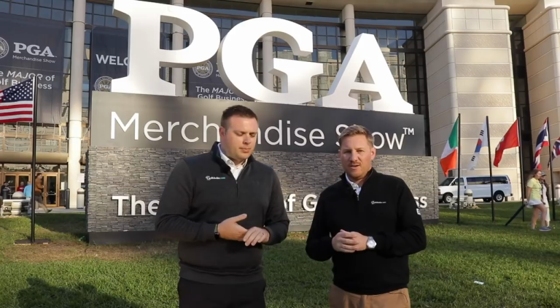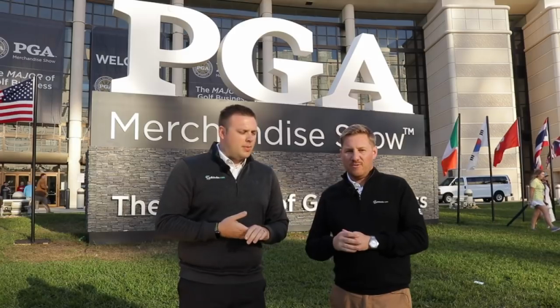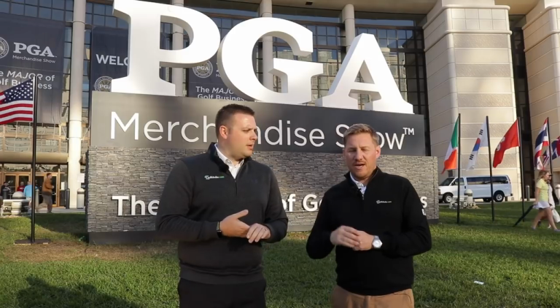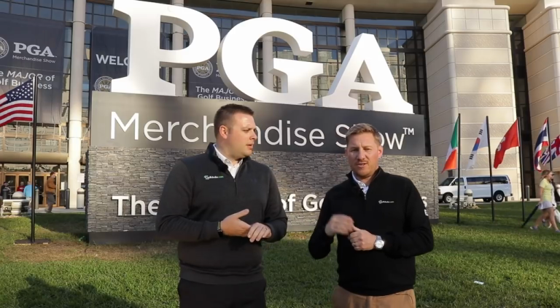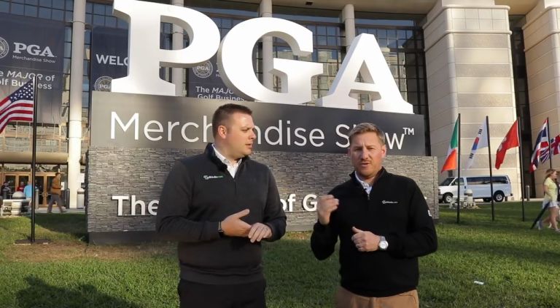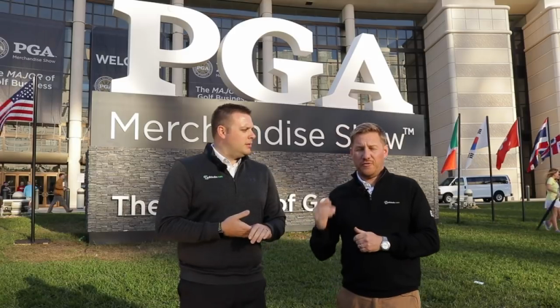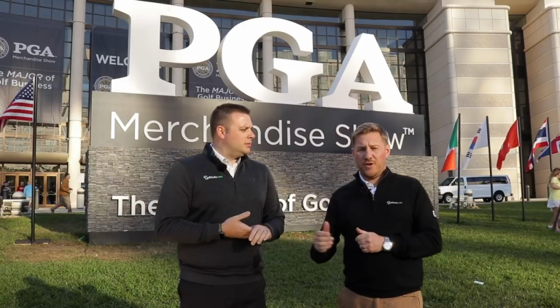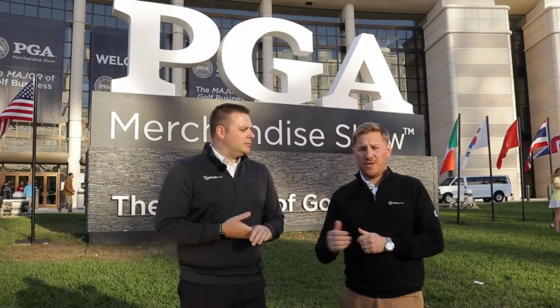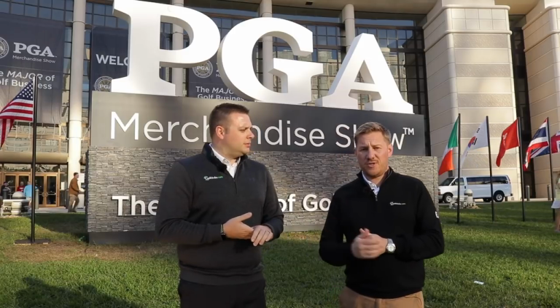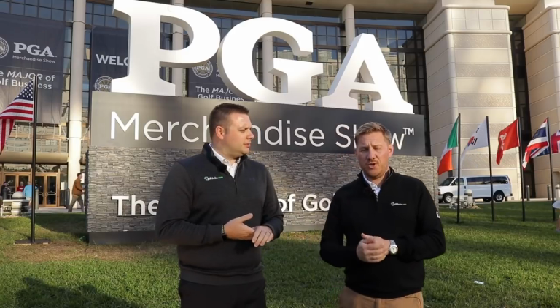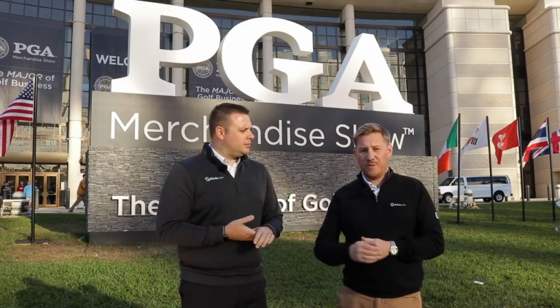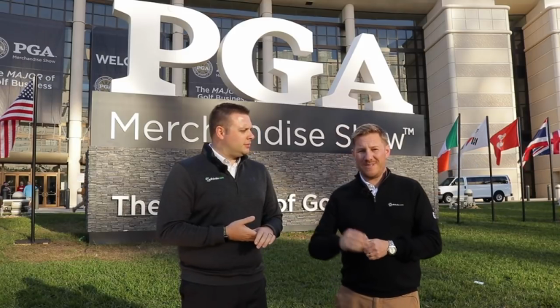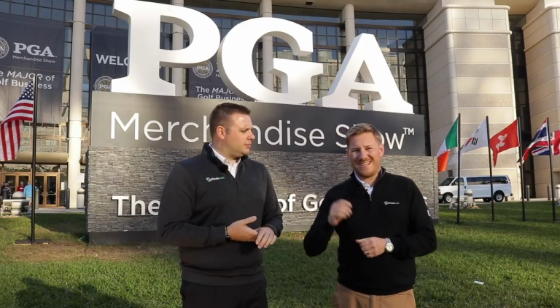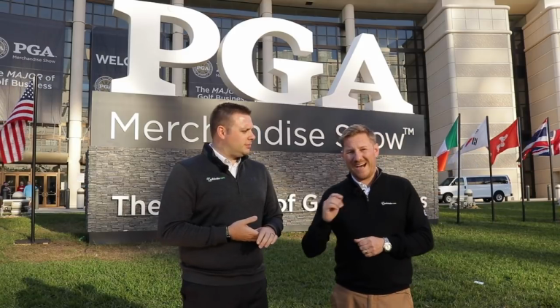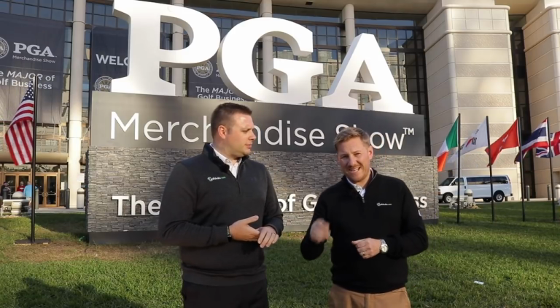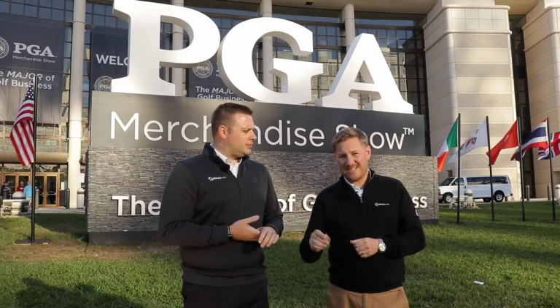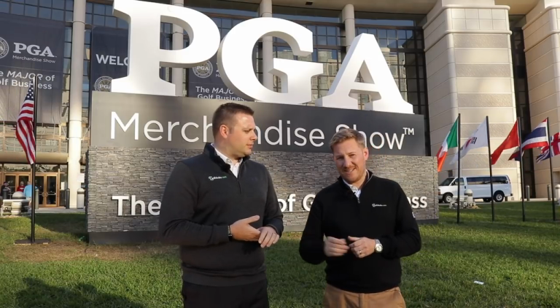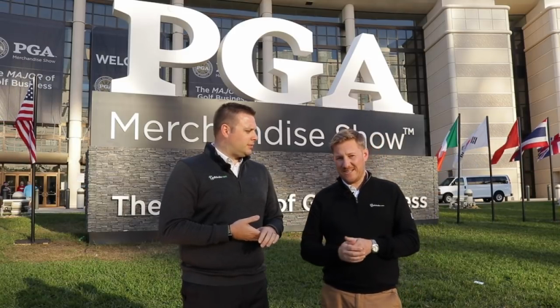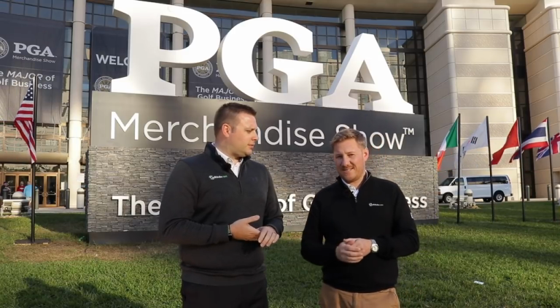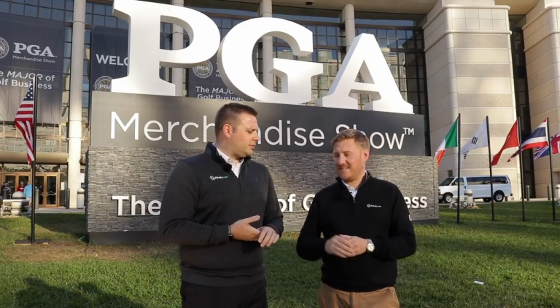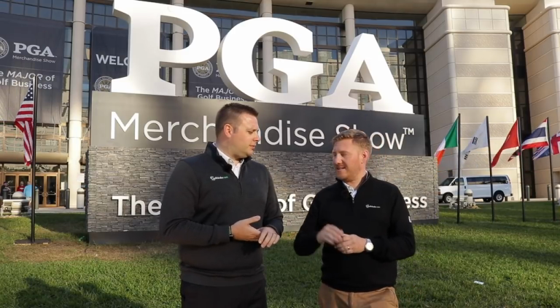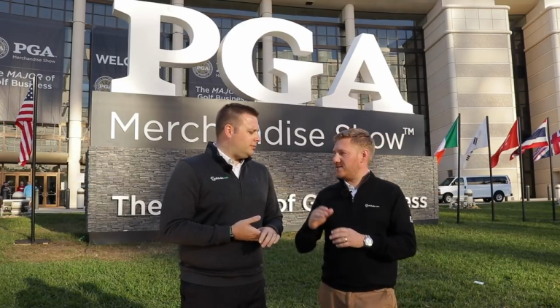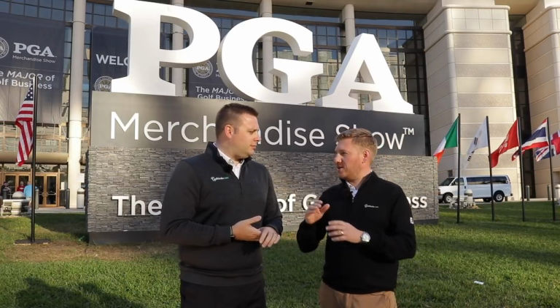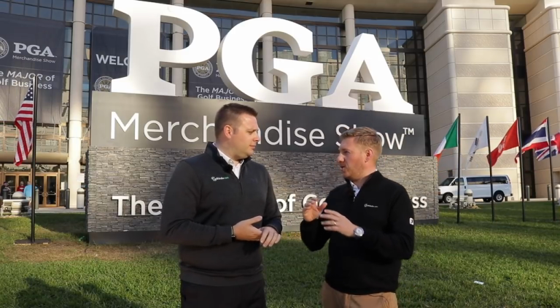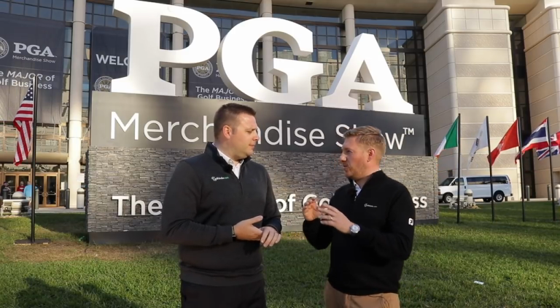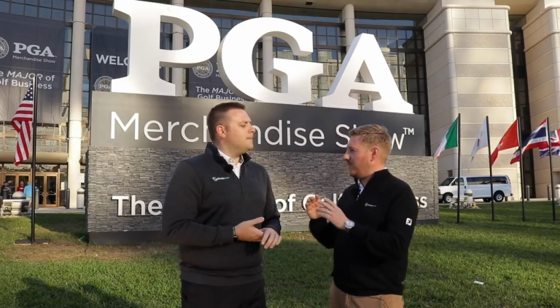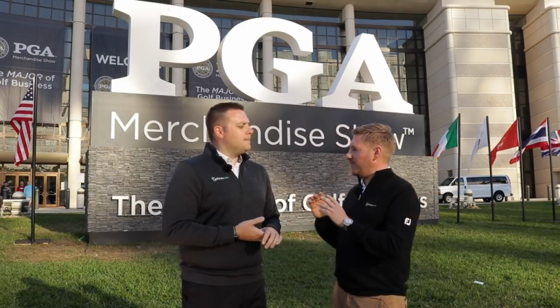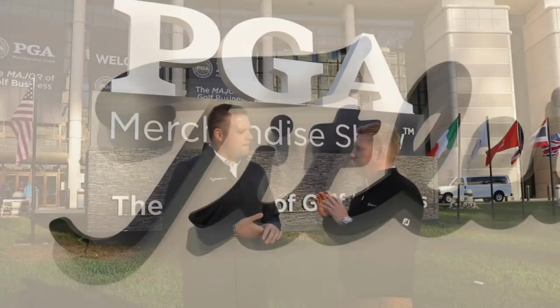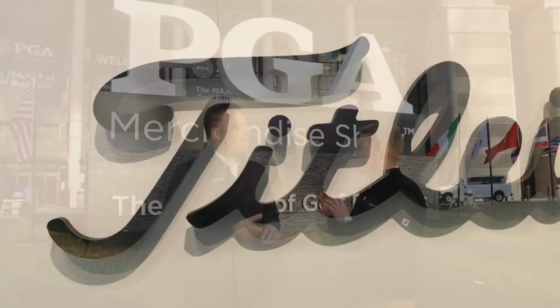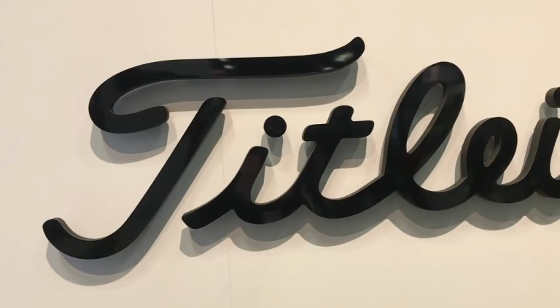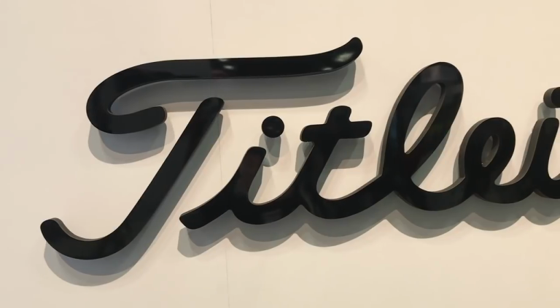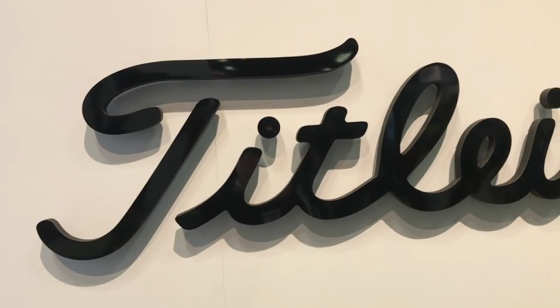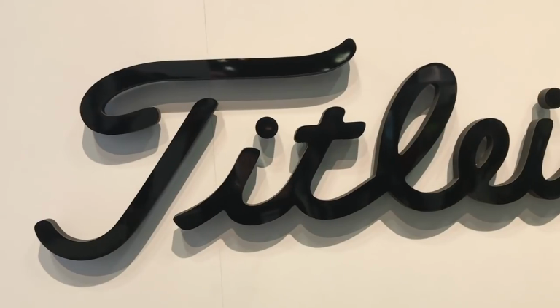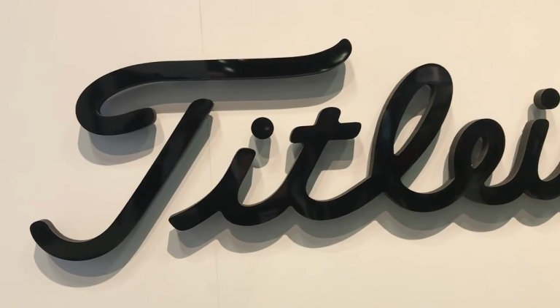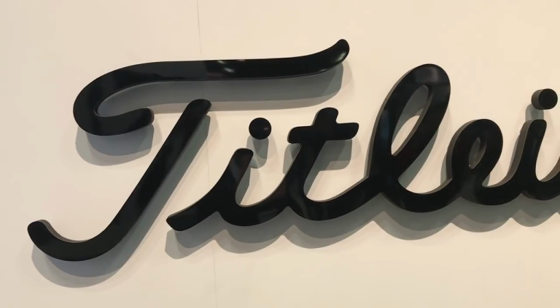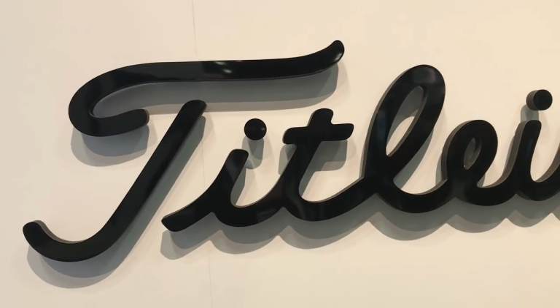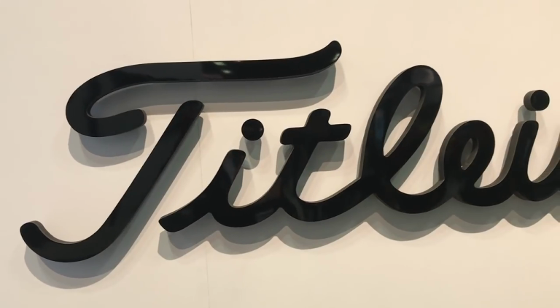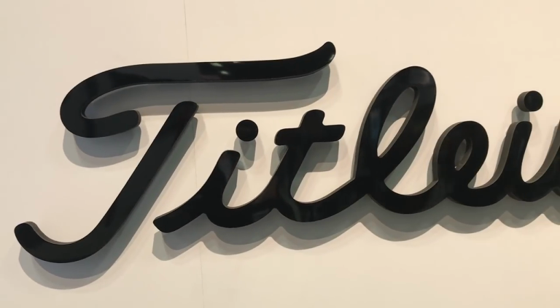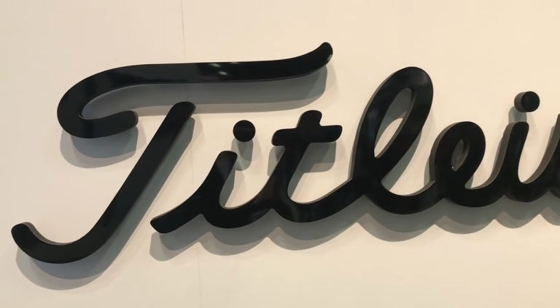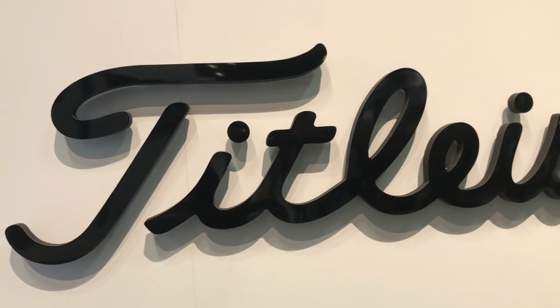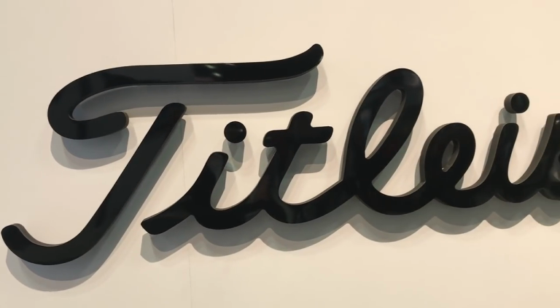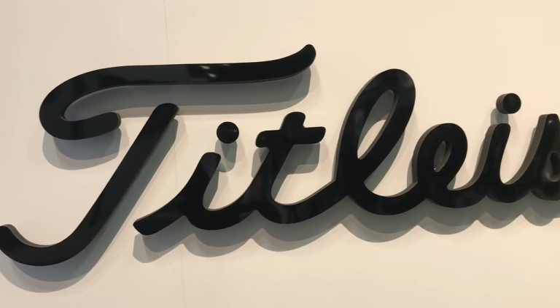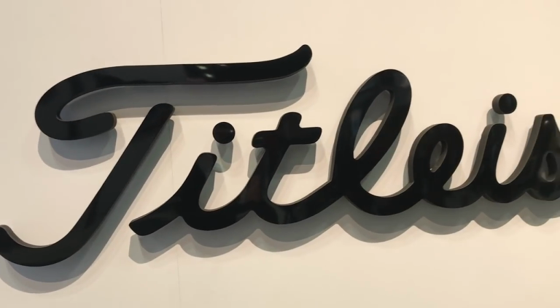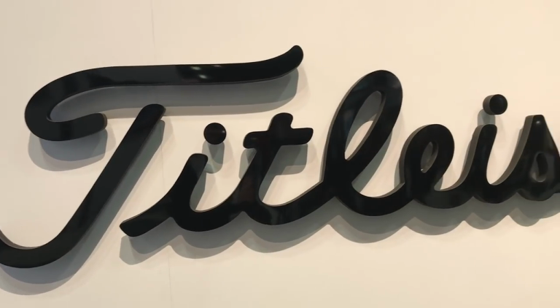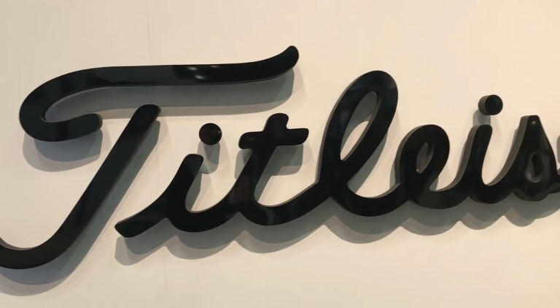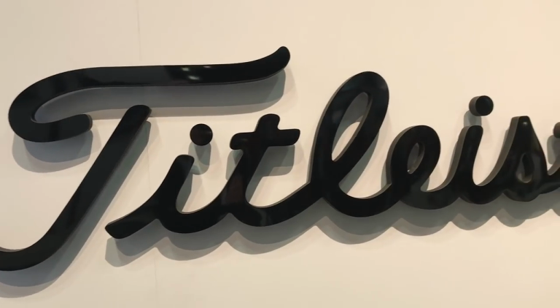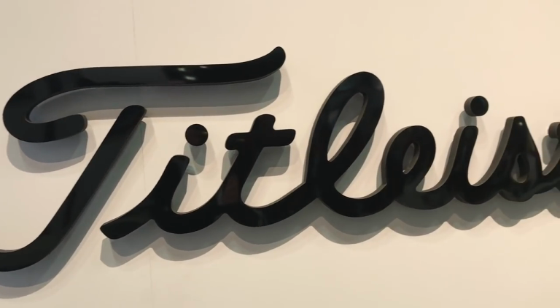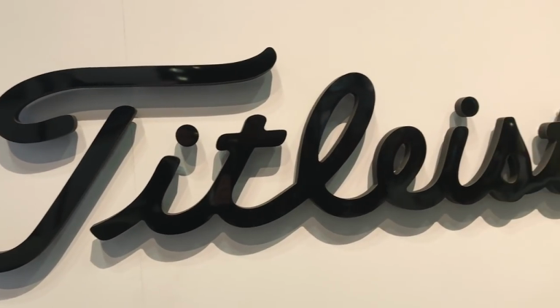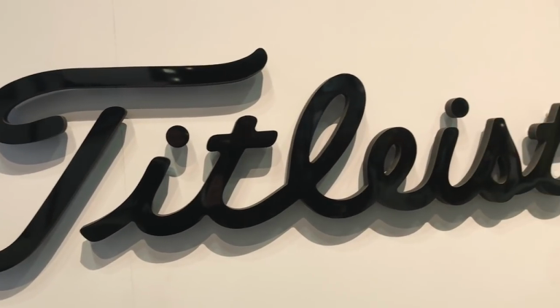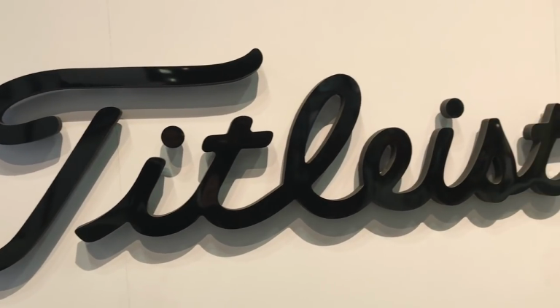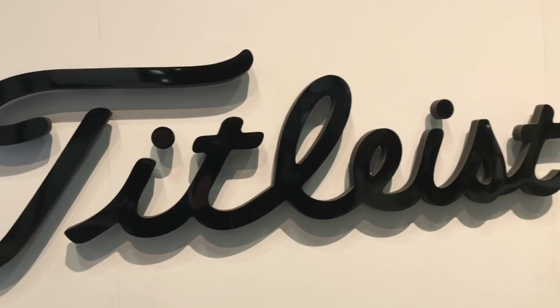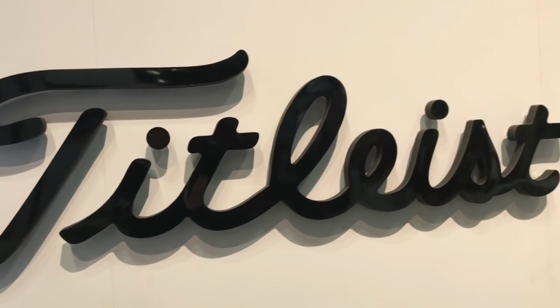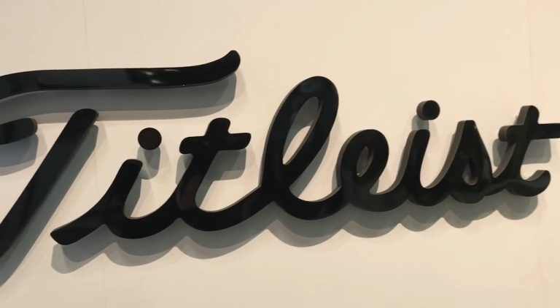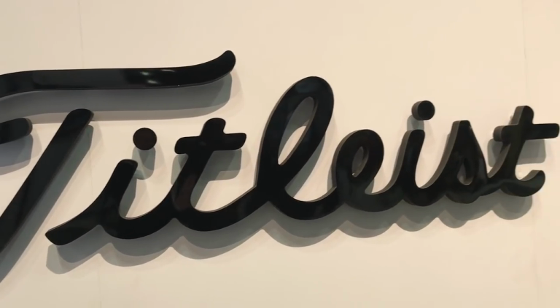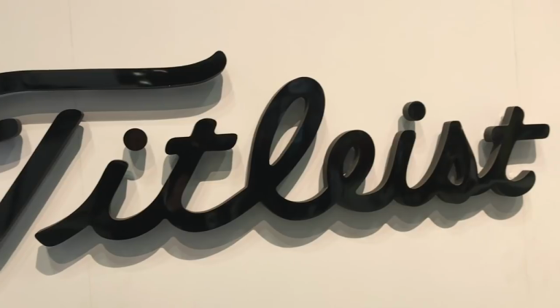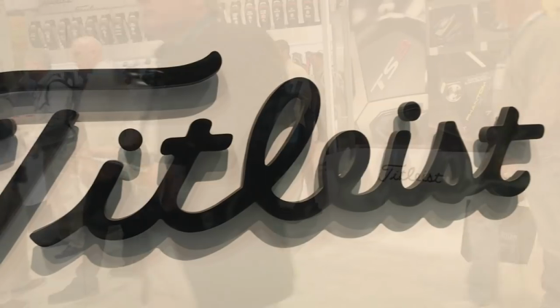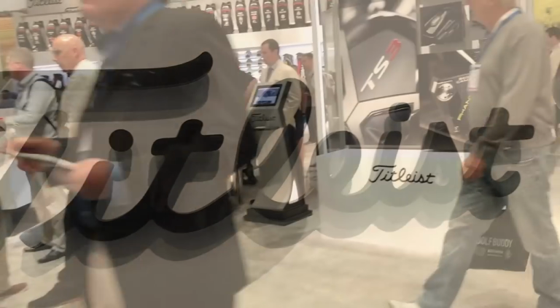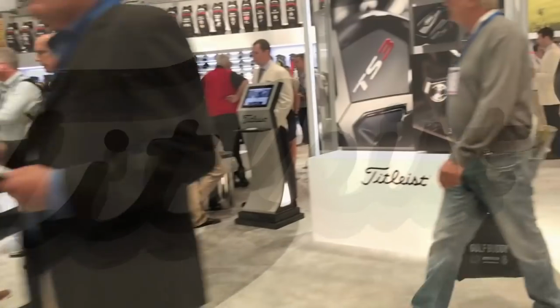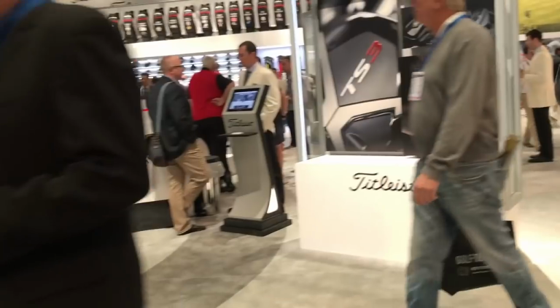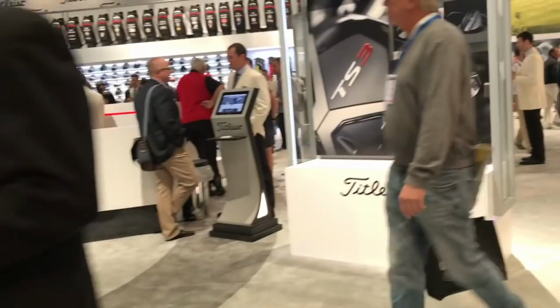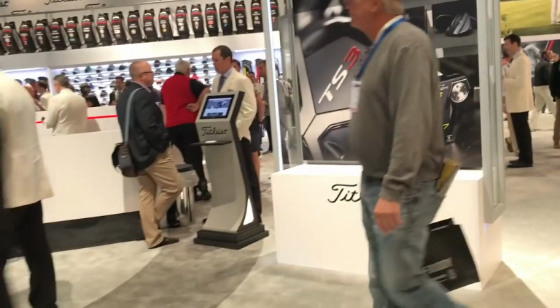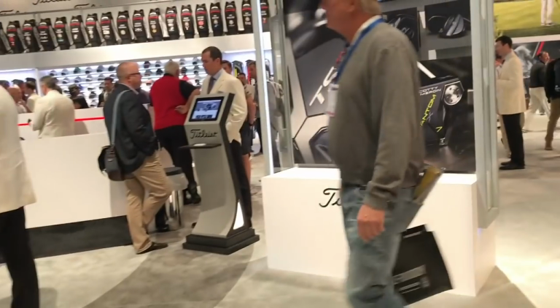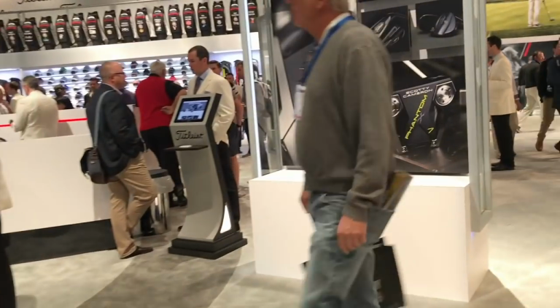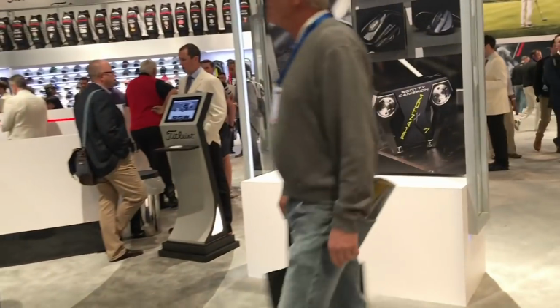So first up, Titleist. This was one of your favourites, right? Tell me why you love that stand.